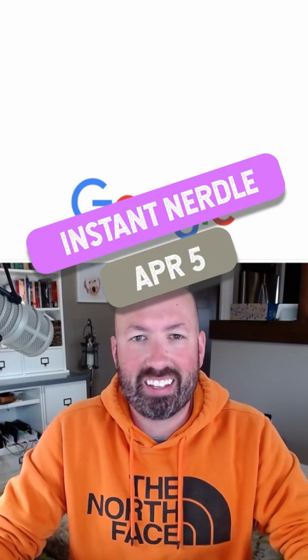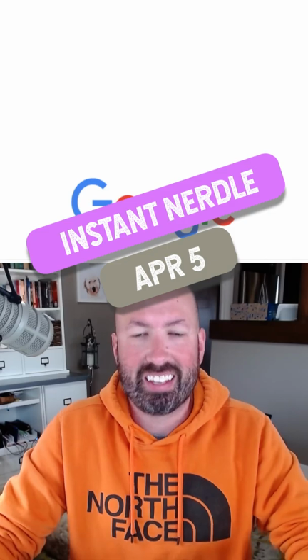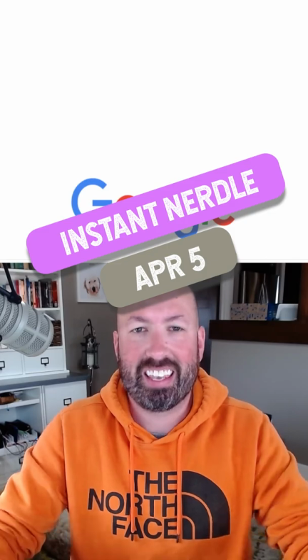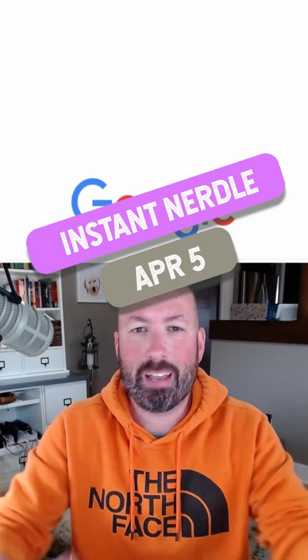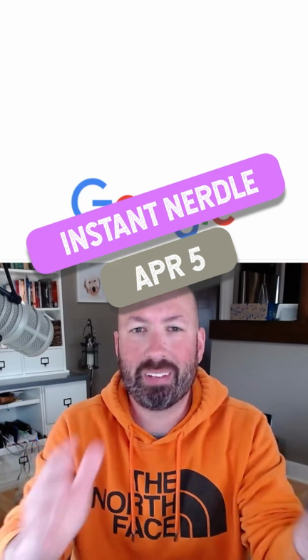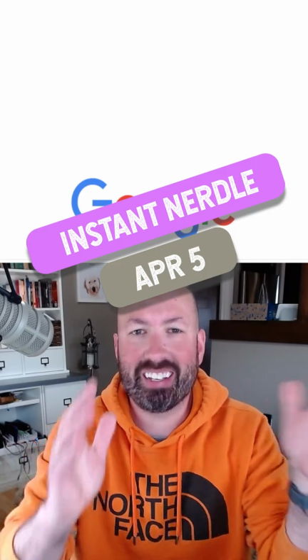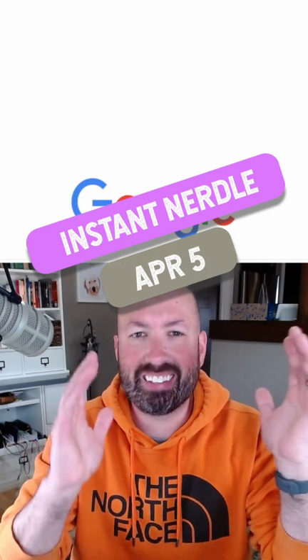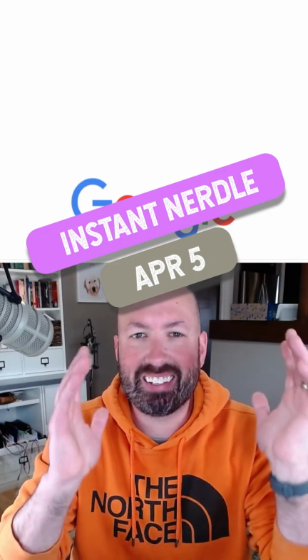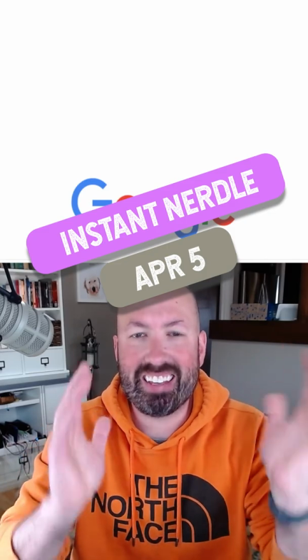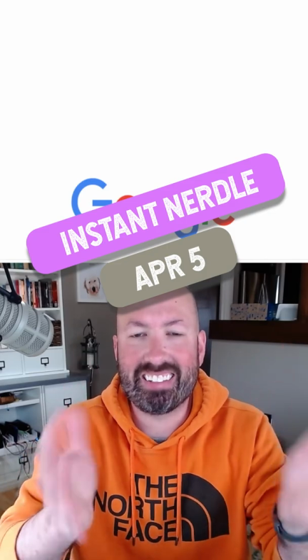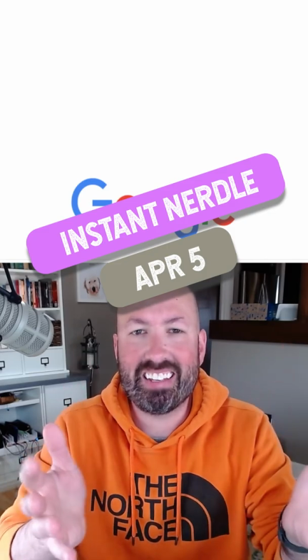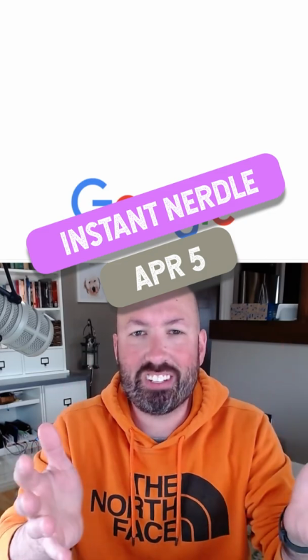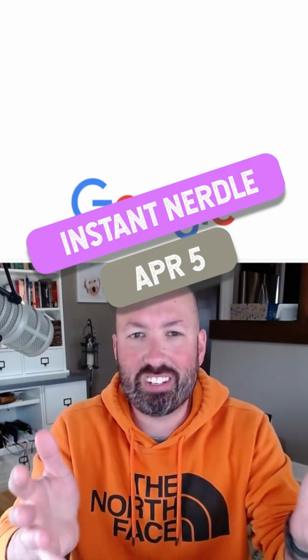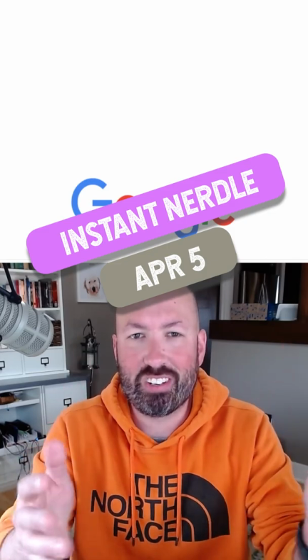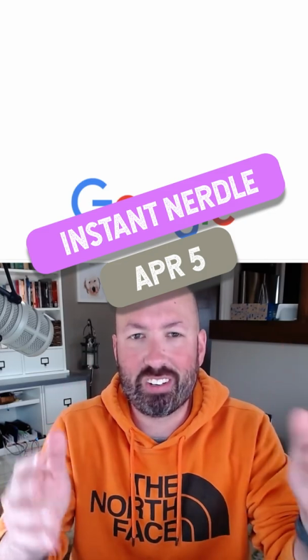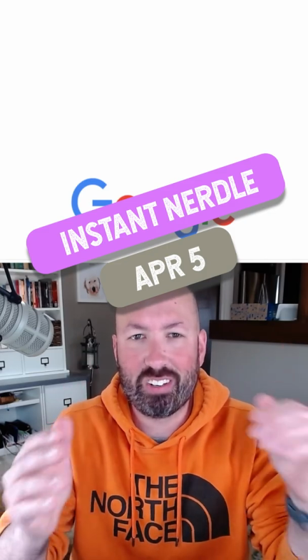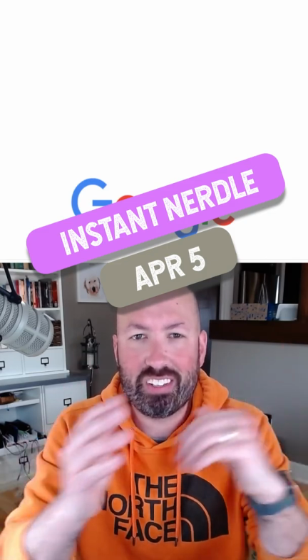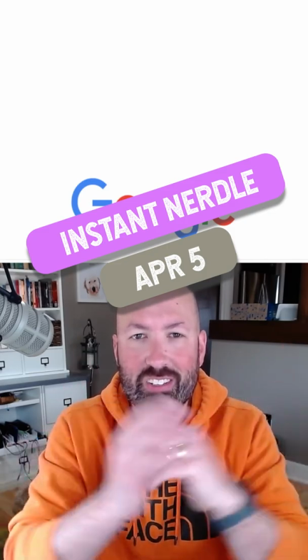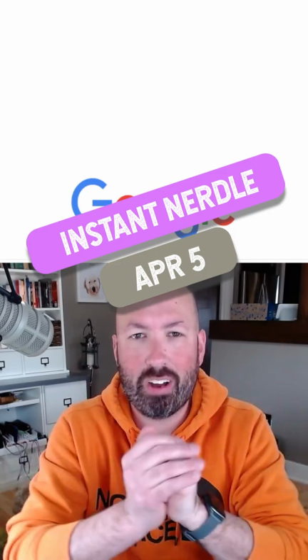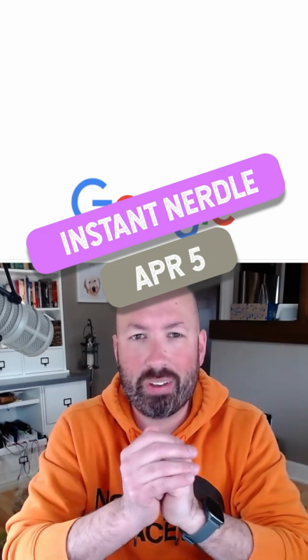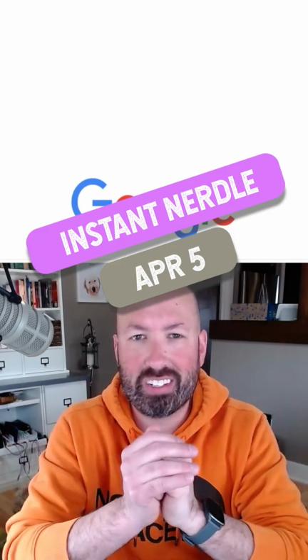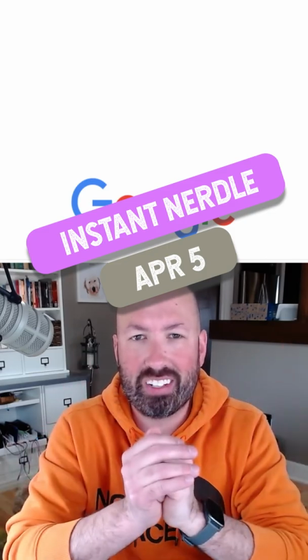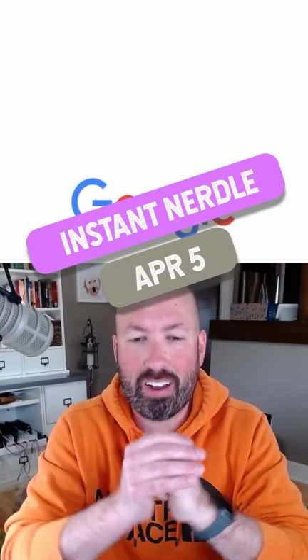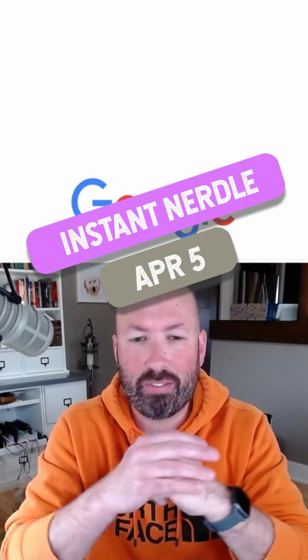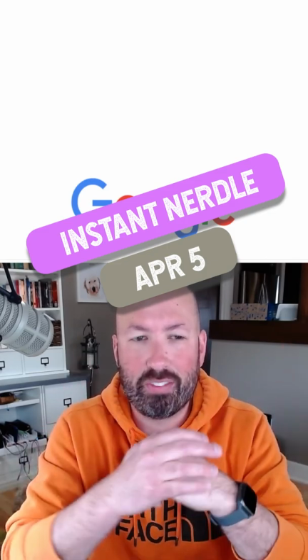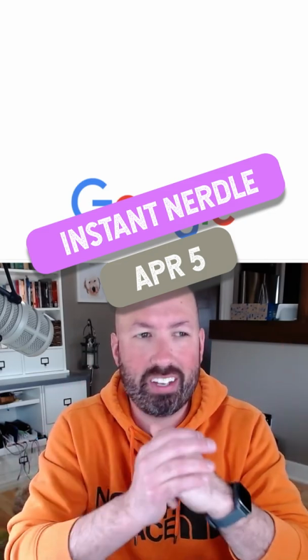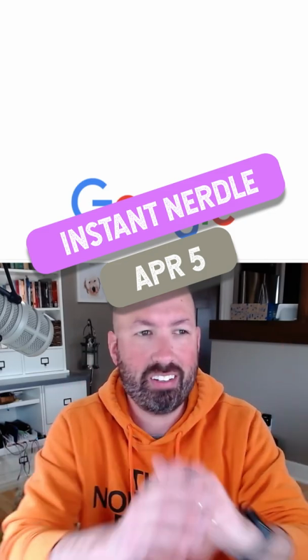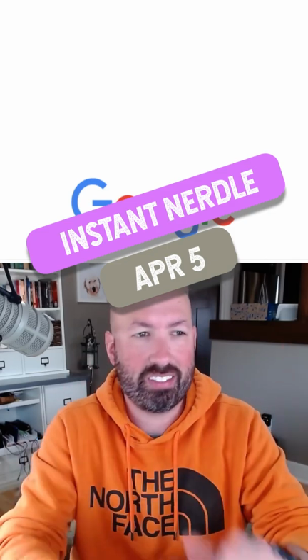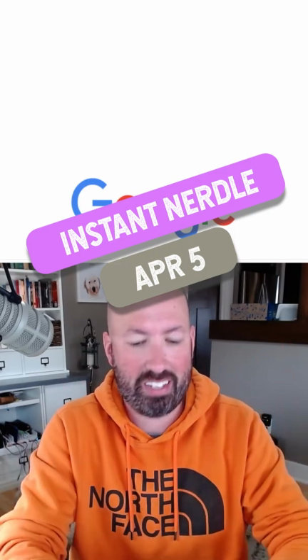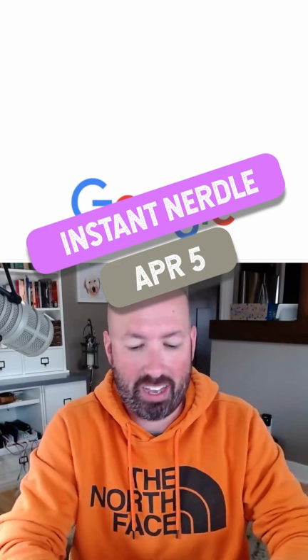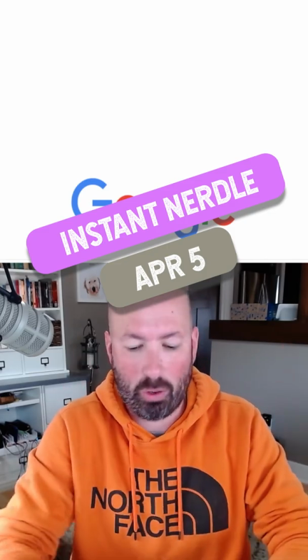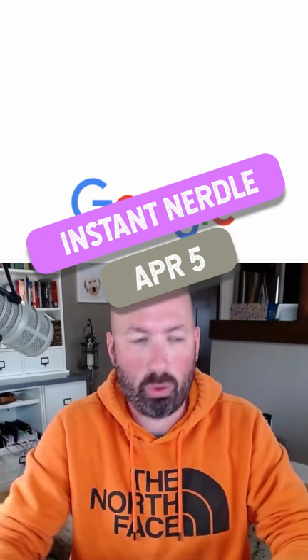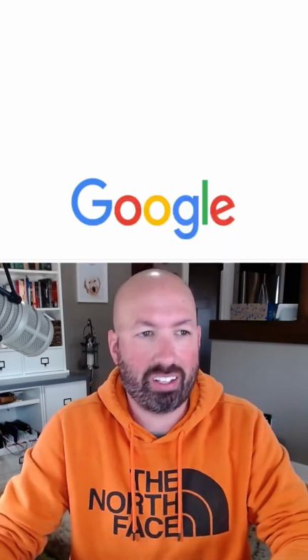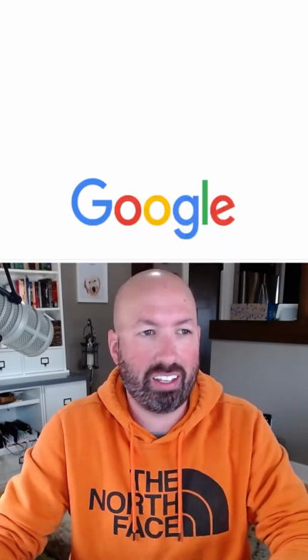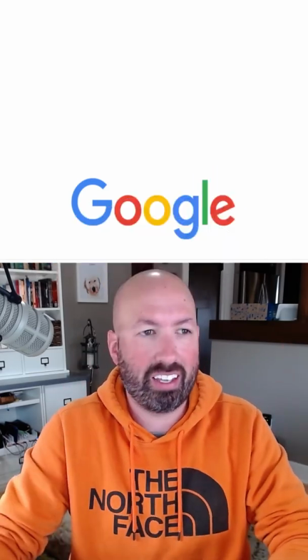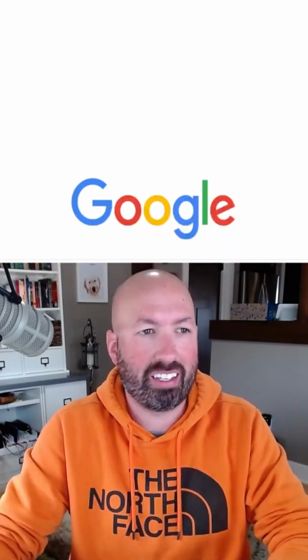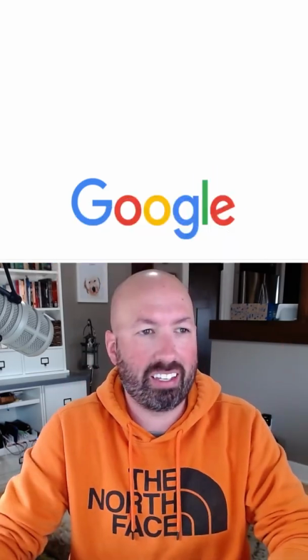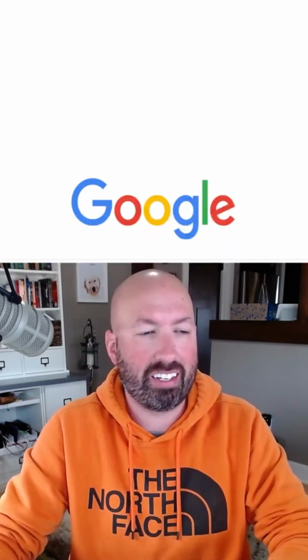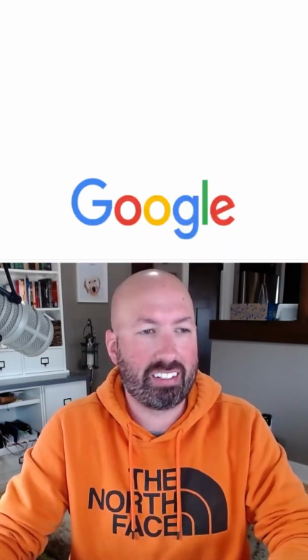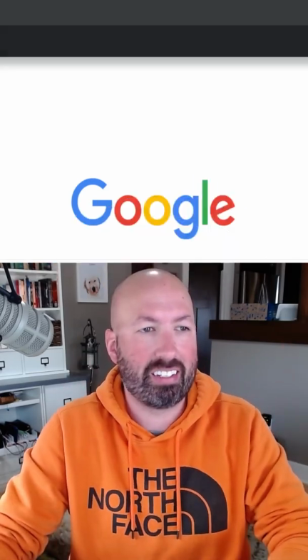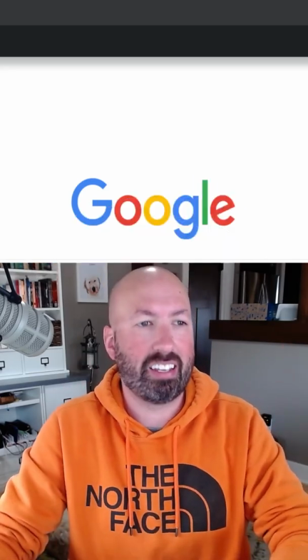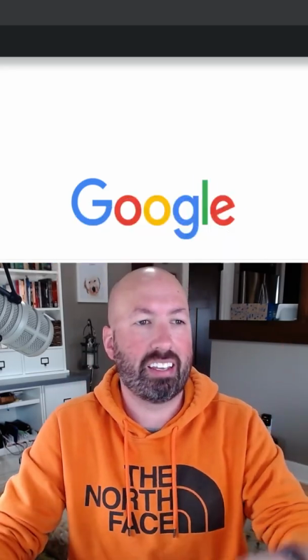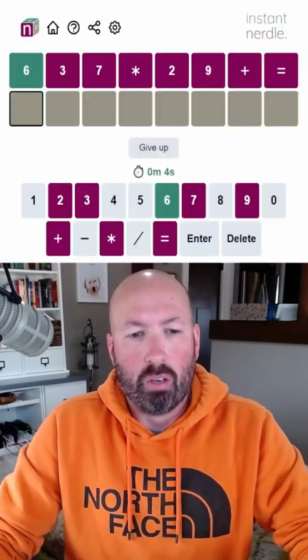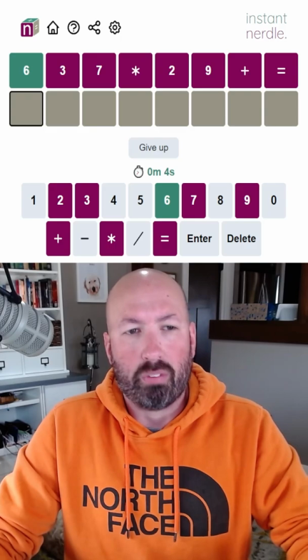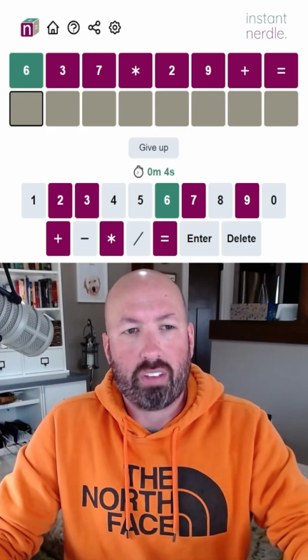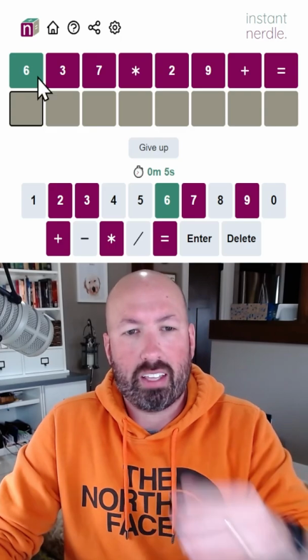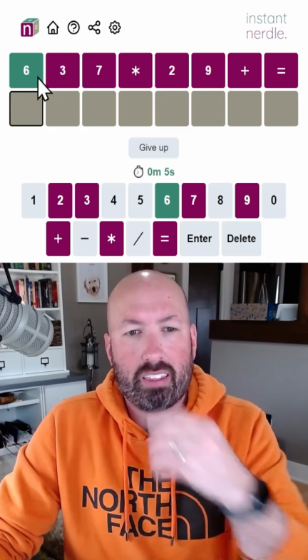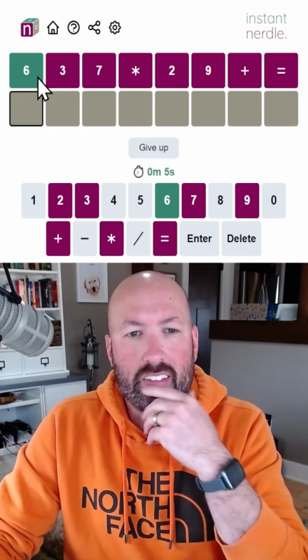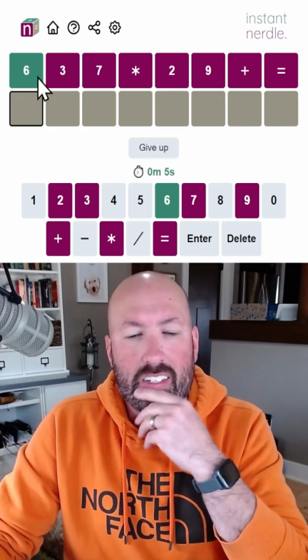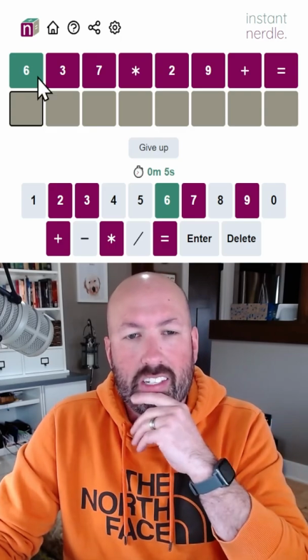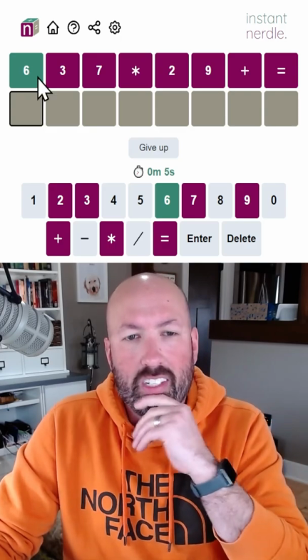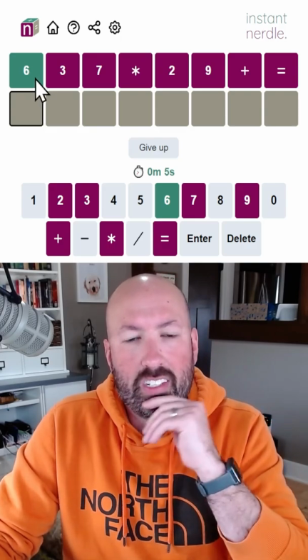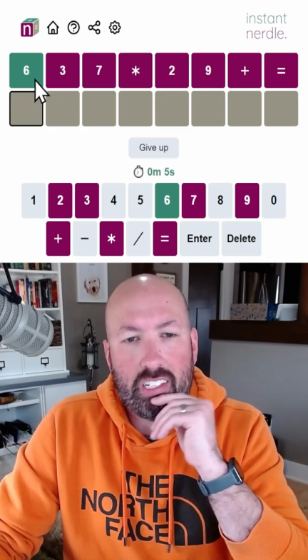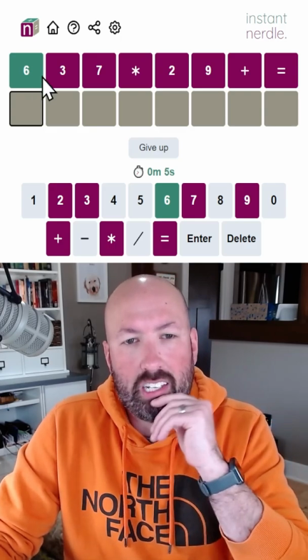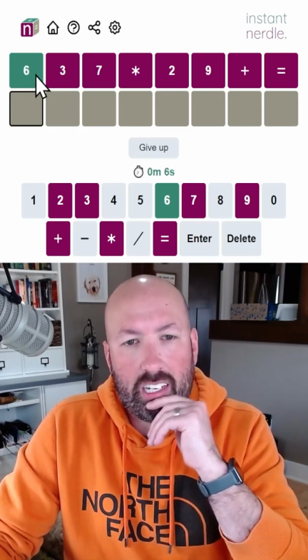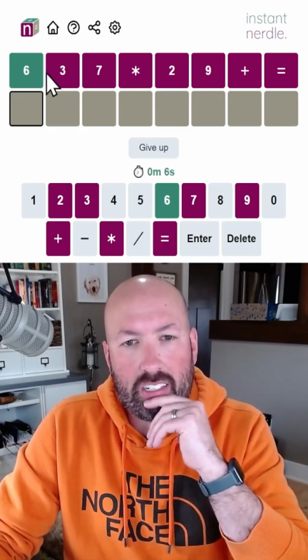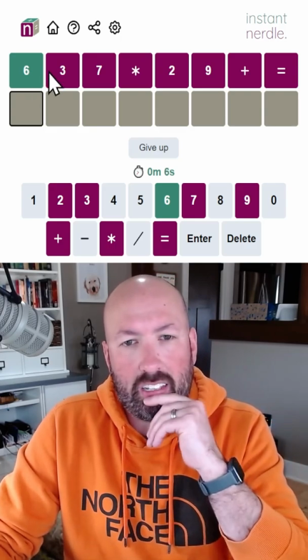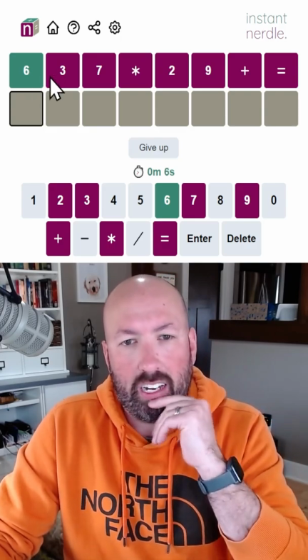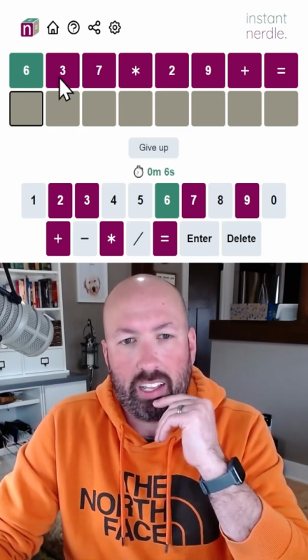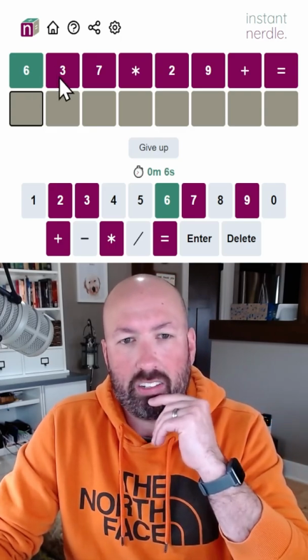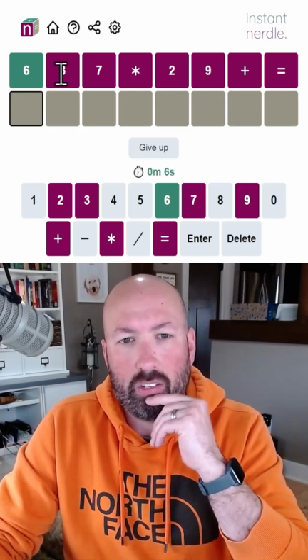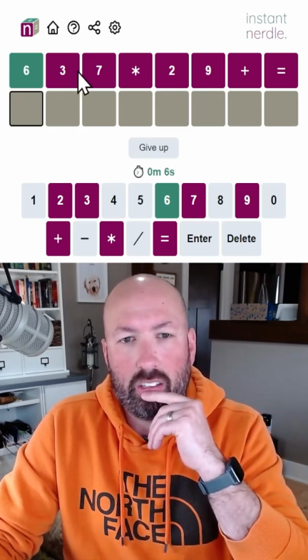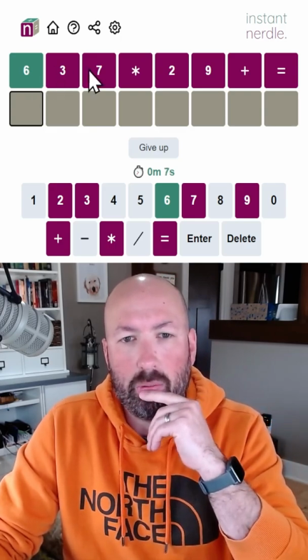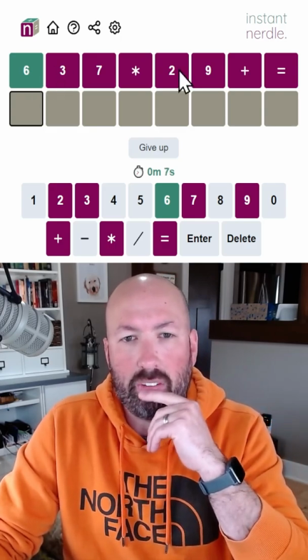I'm looking at today's Instant Nurdle. These are always a lot of fun. Let's see how quickly I can get it today. We've got the six there — that's the only thing we've got.